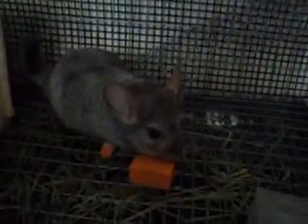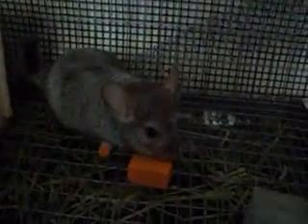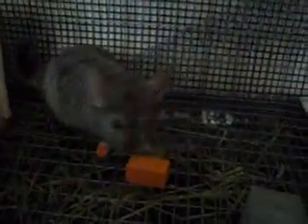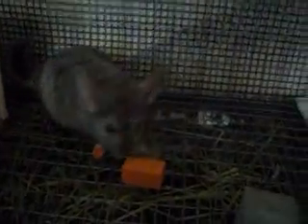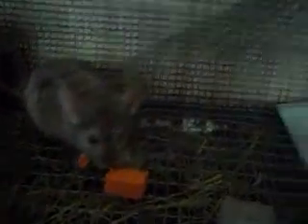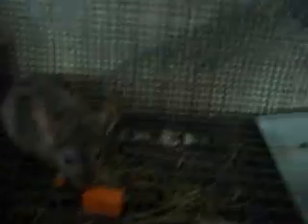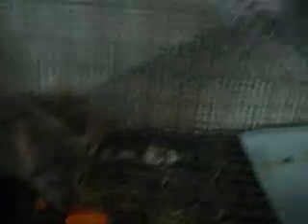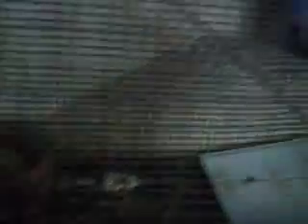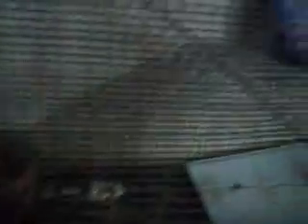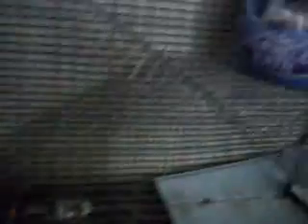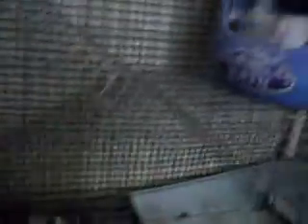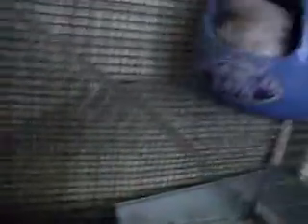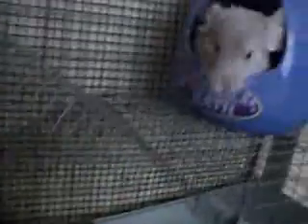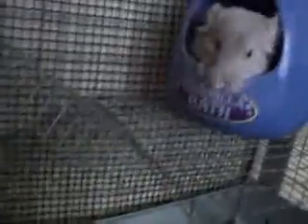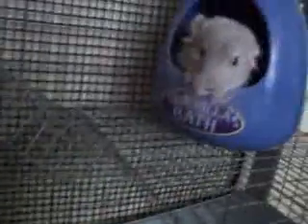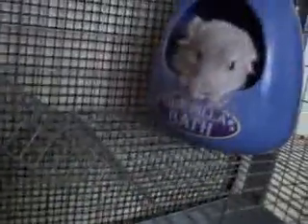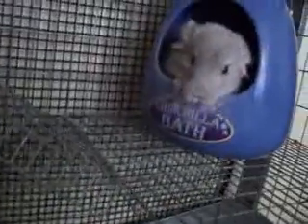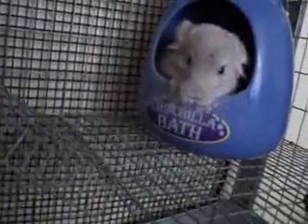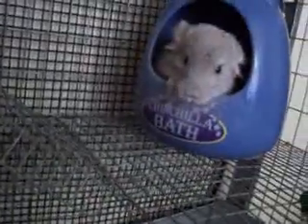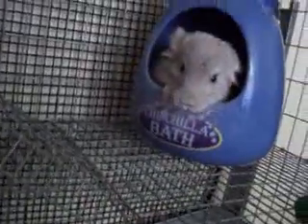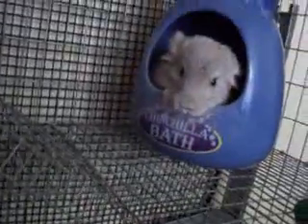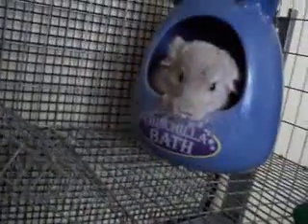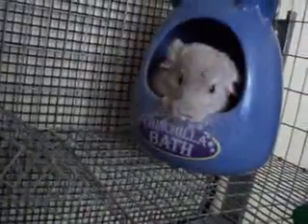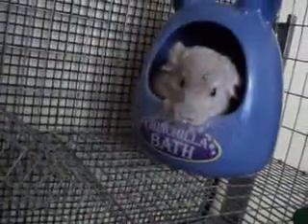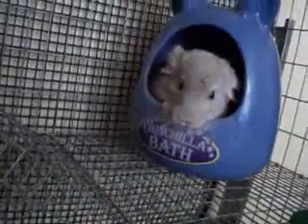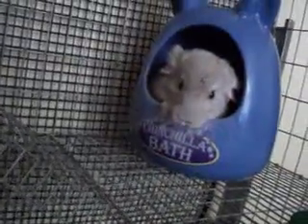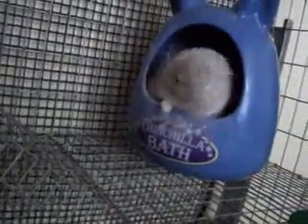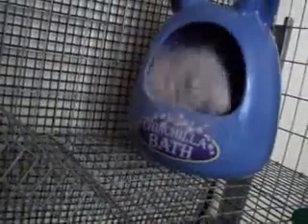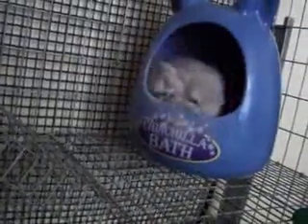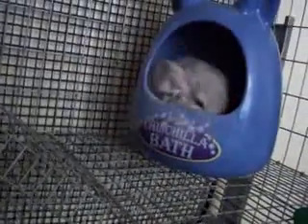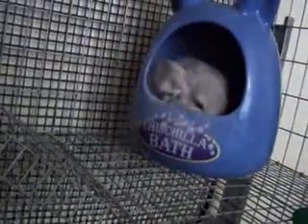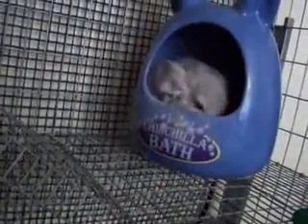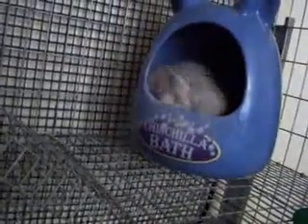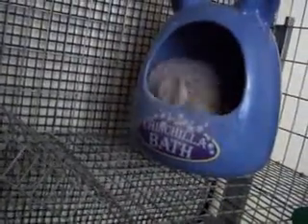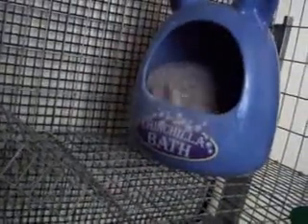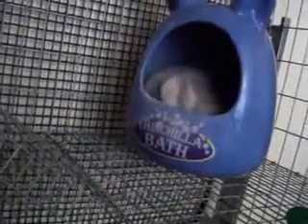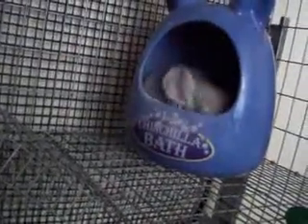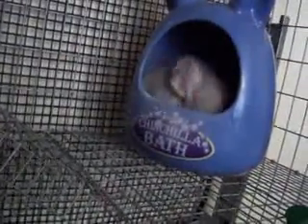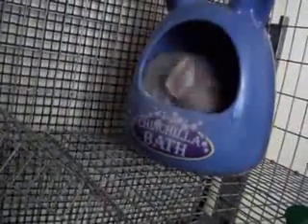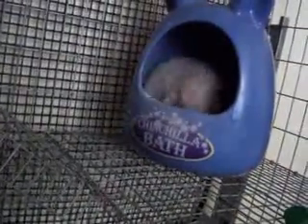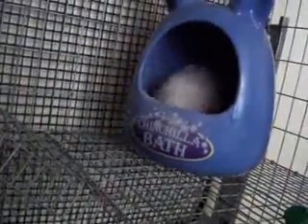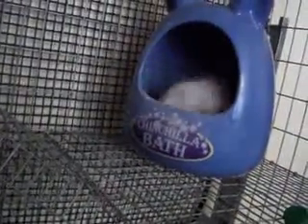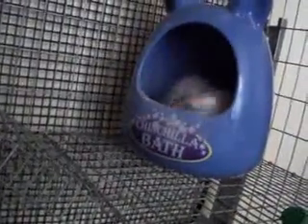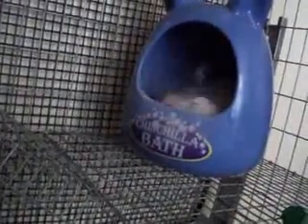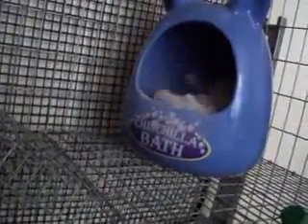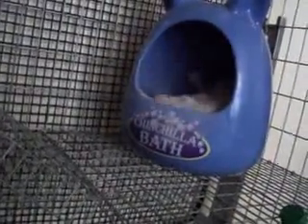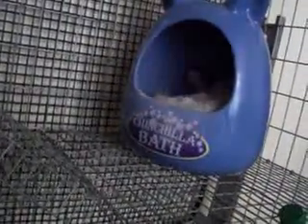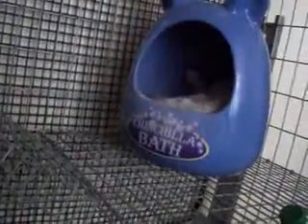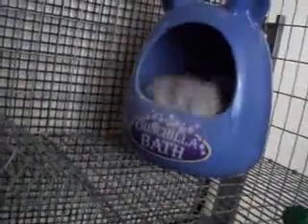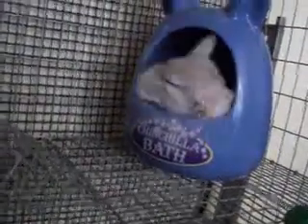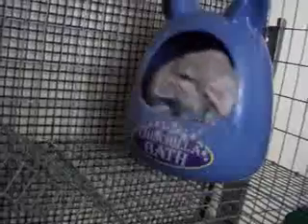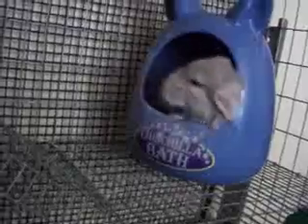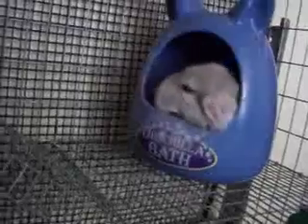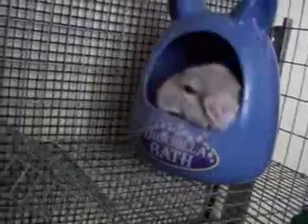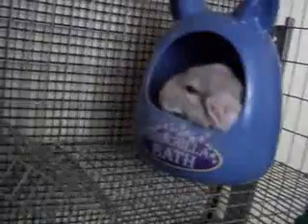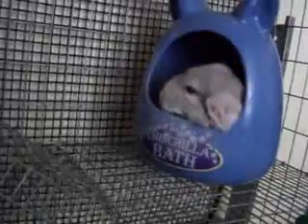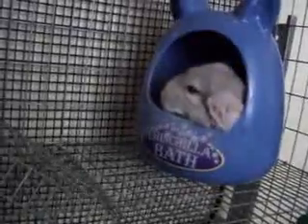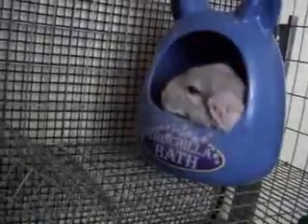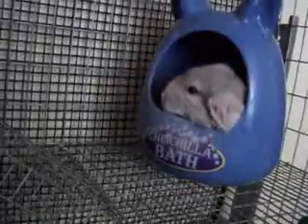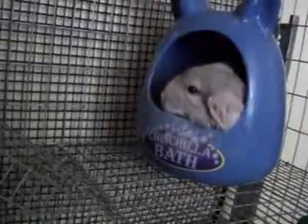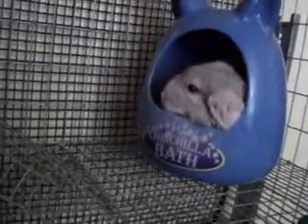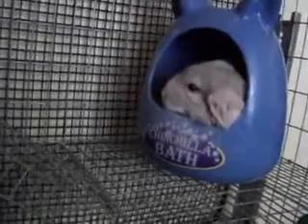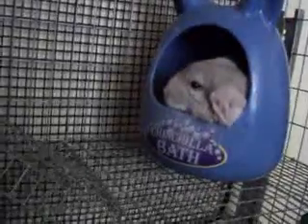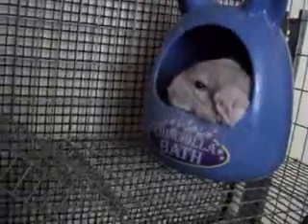I just put dust in their bath and this little fella is going crazy. He loves it. He's a cutie.